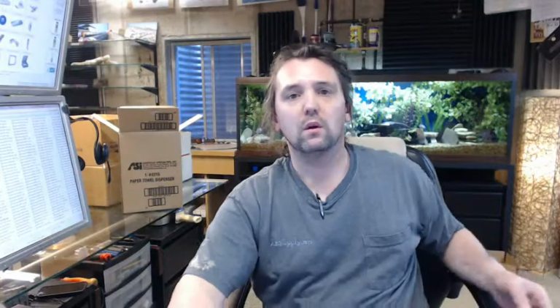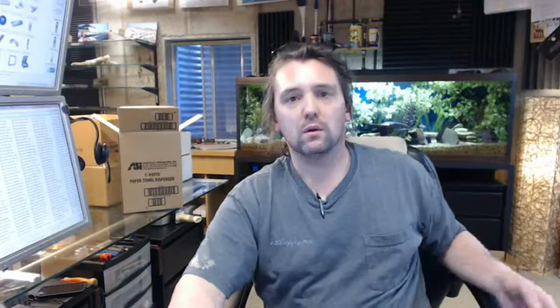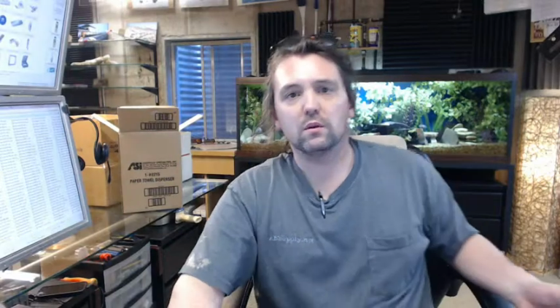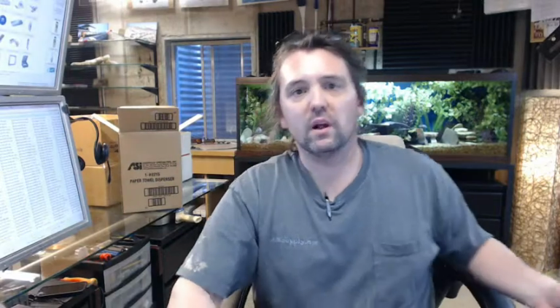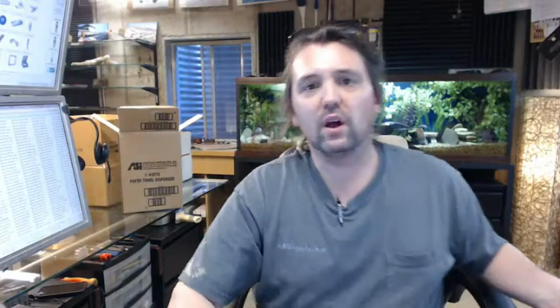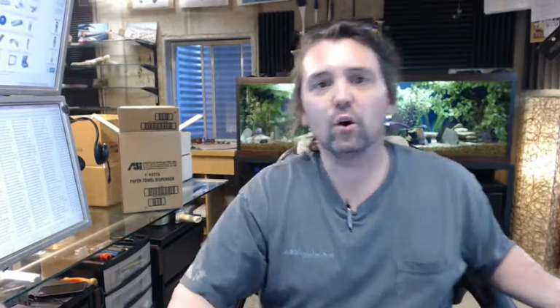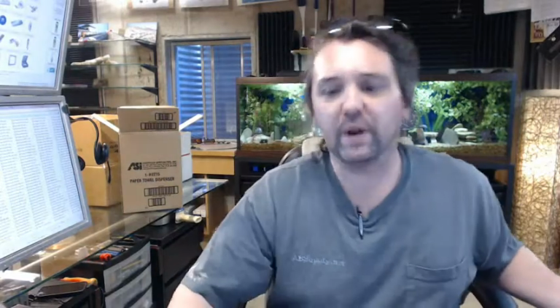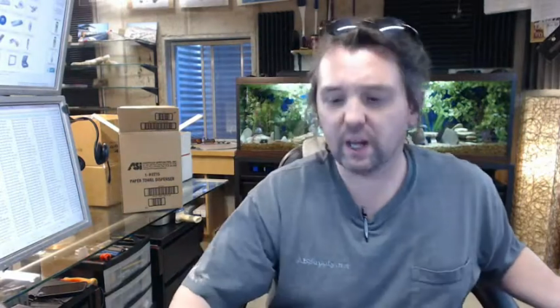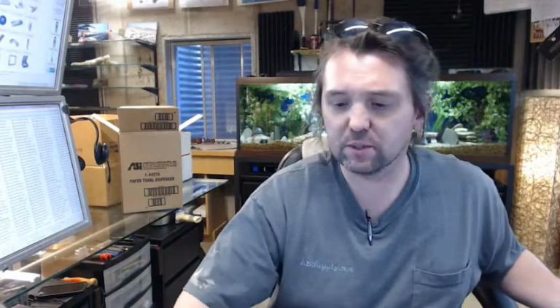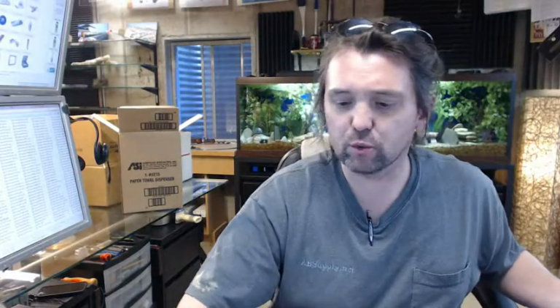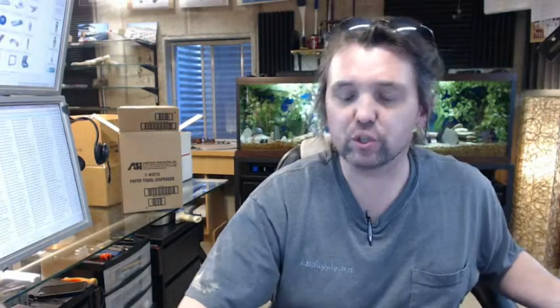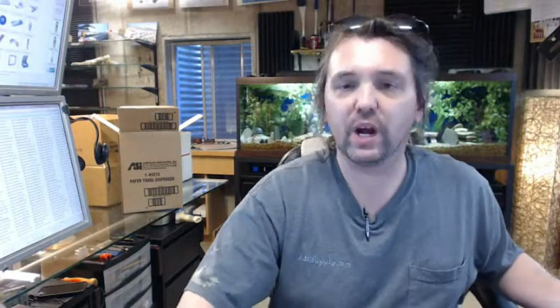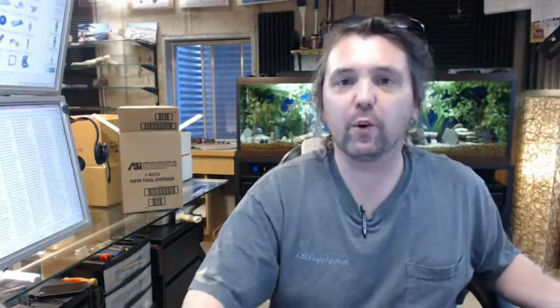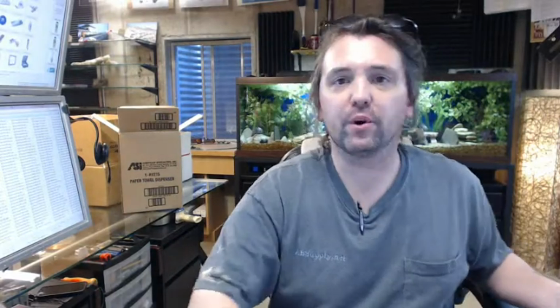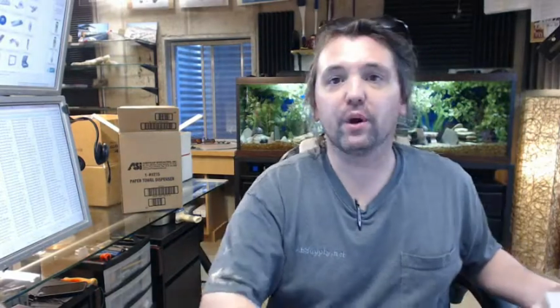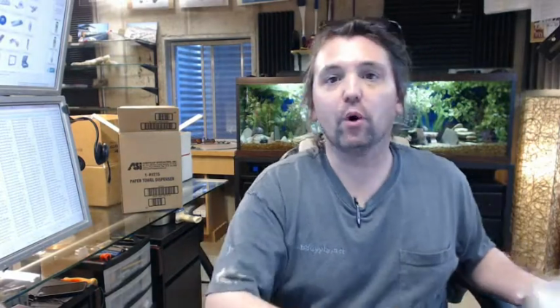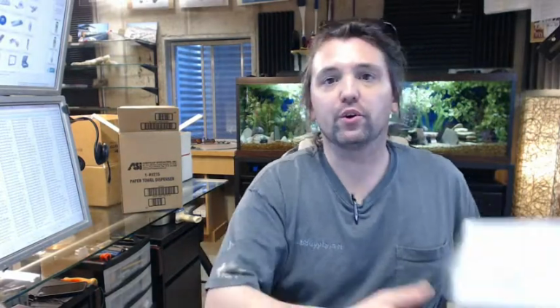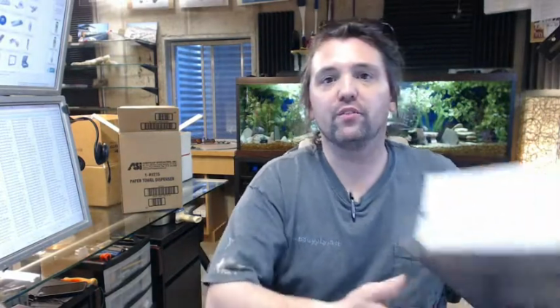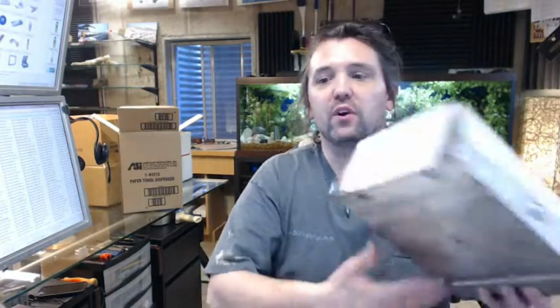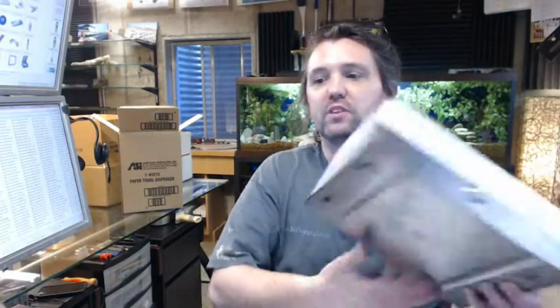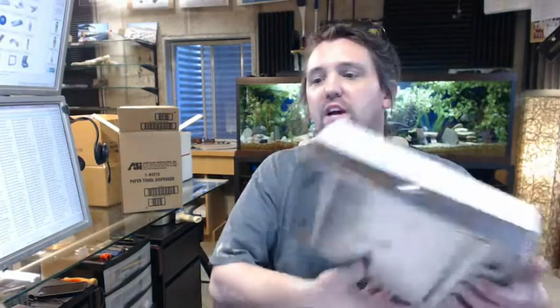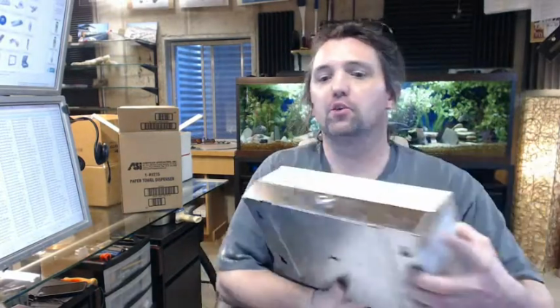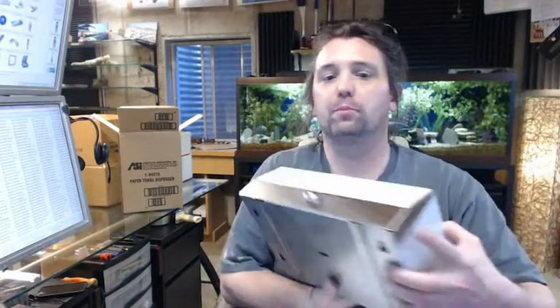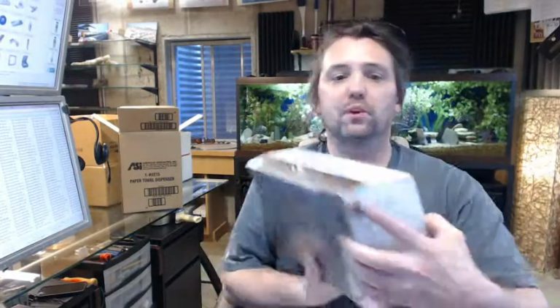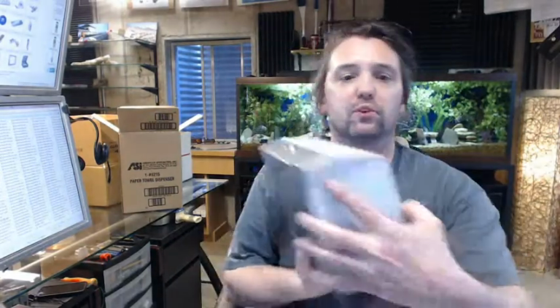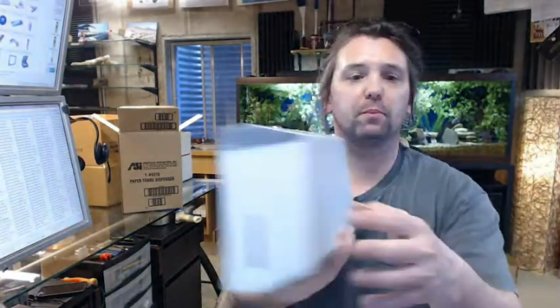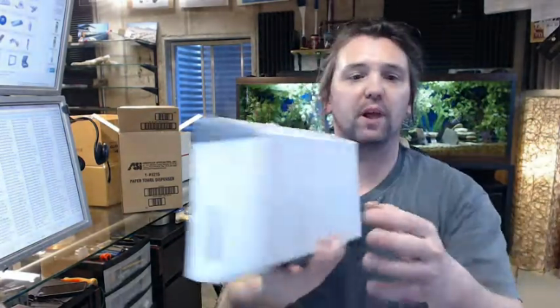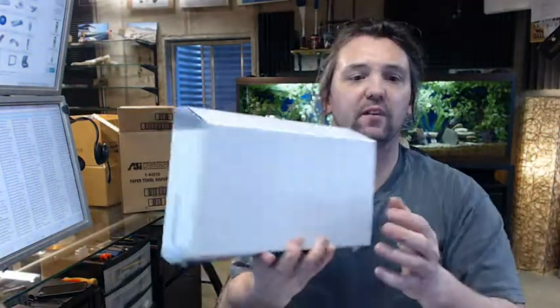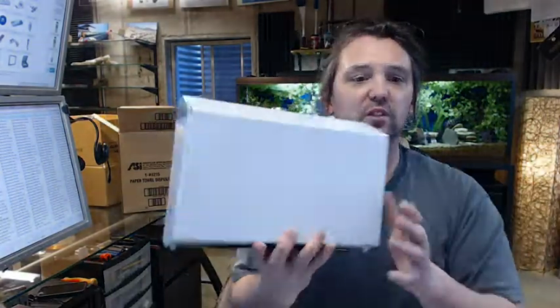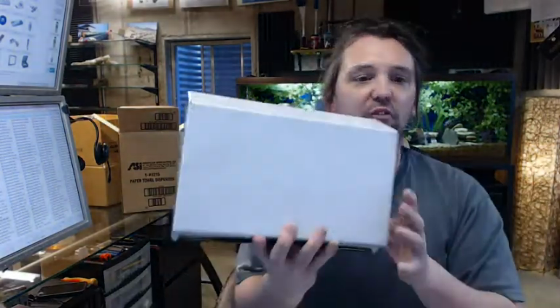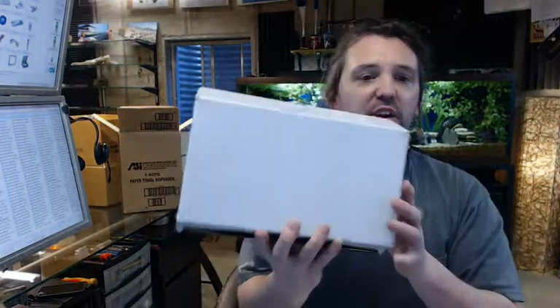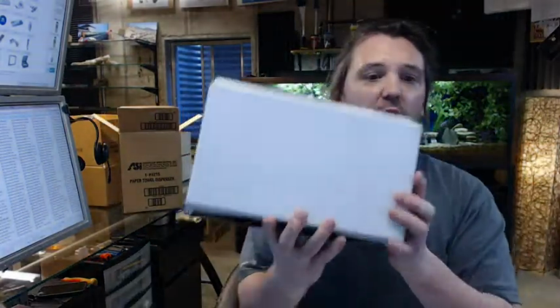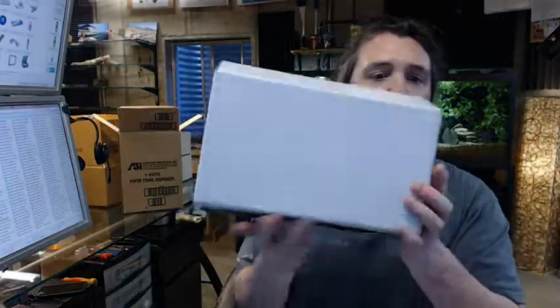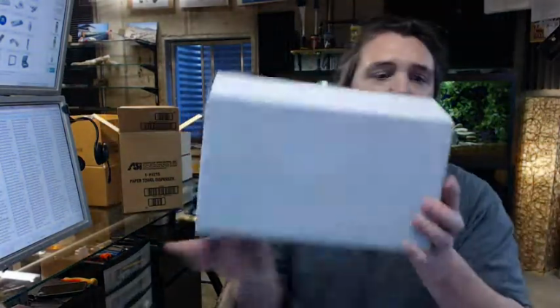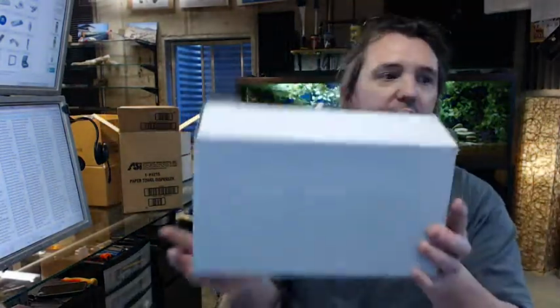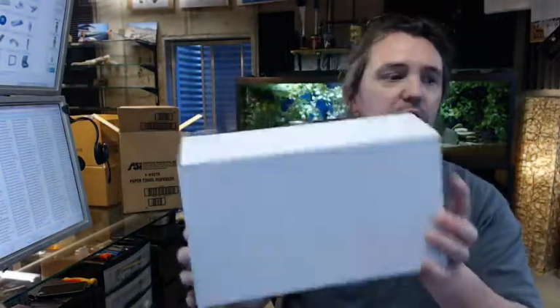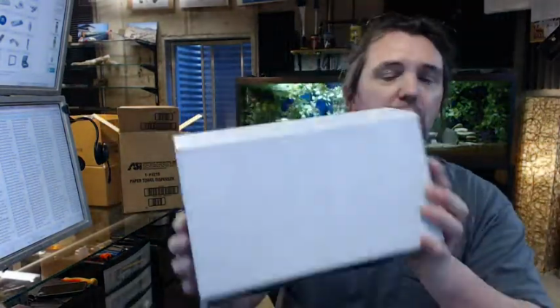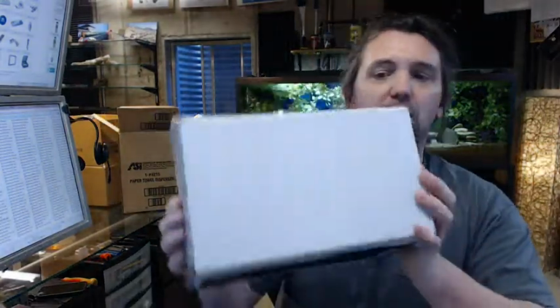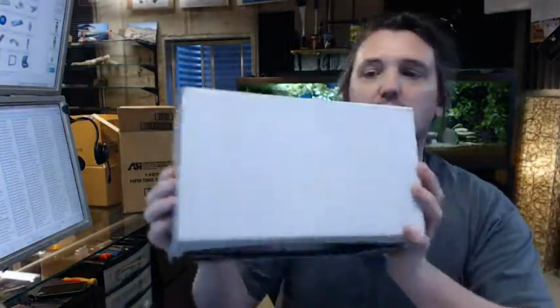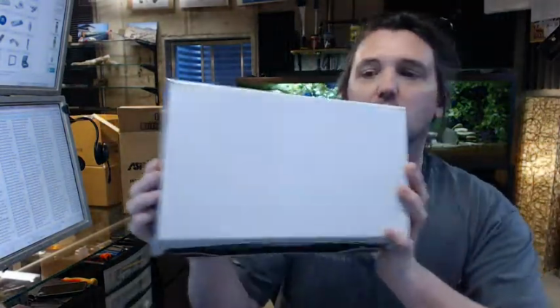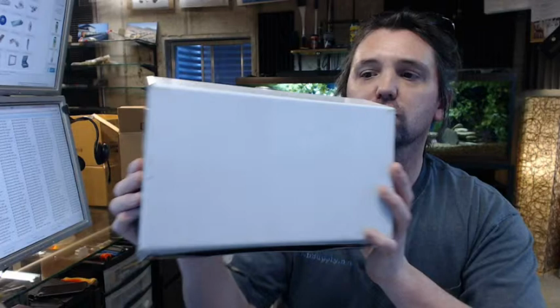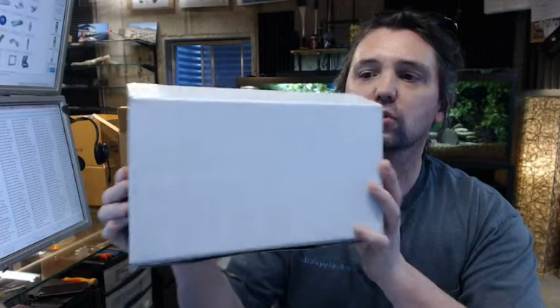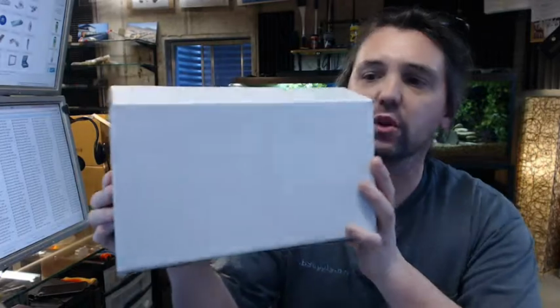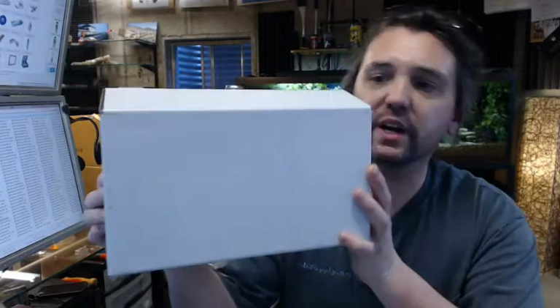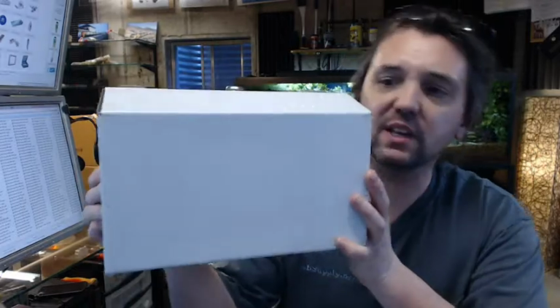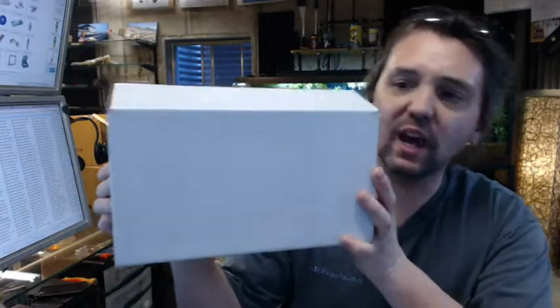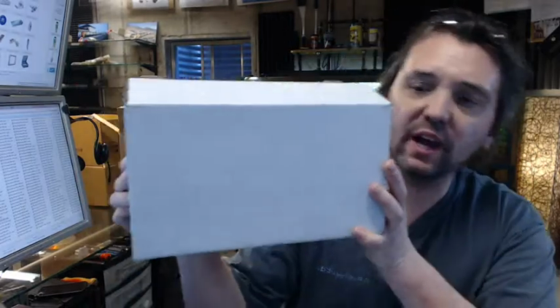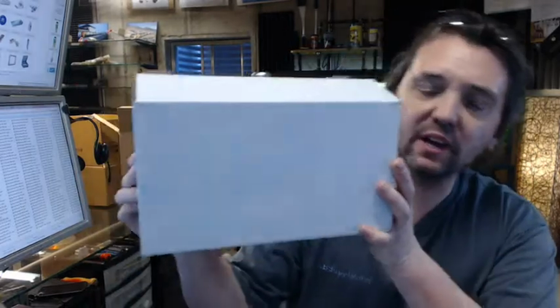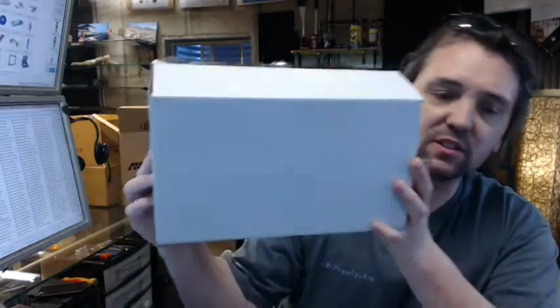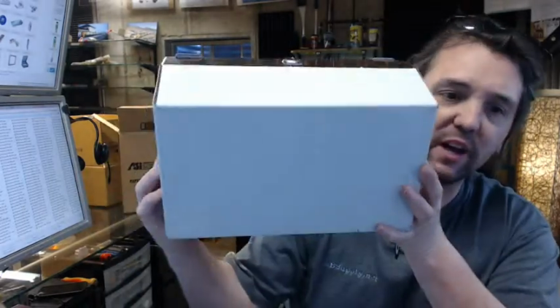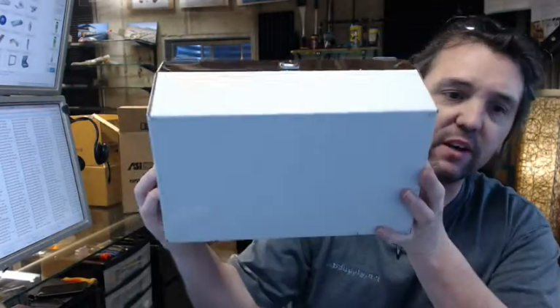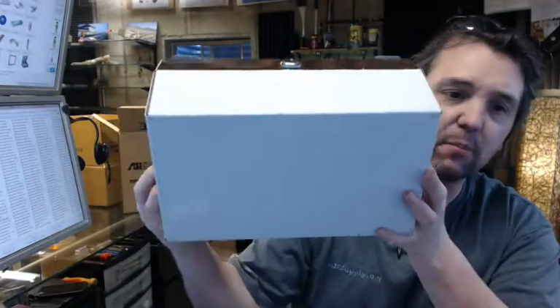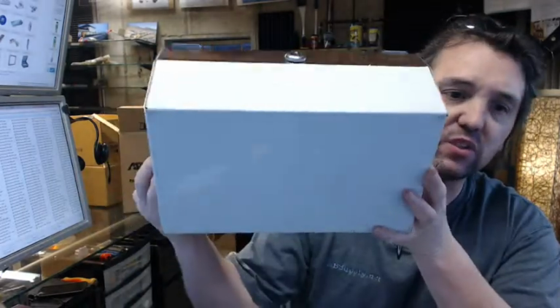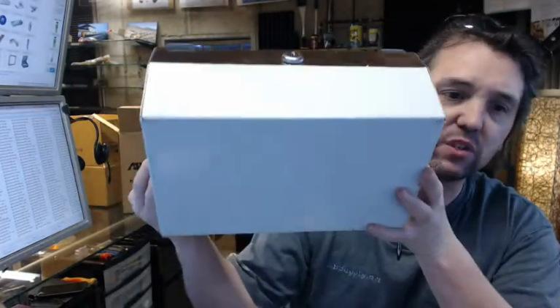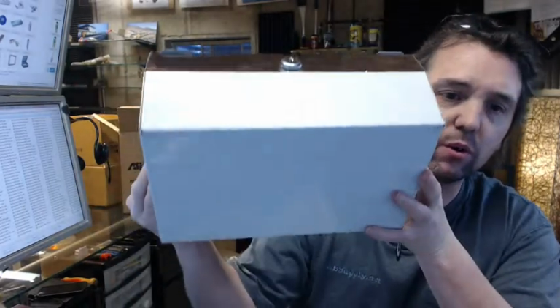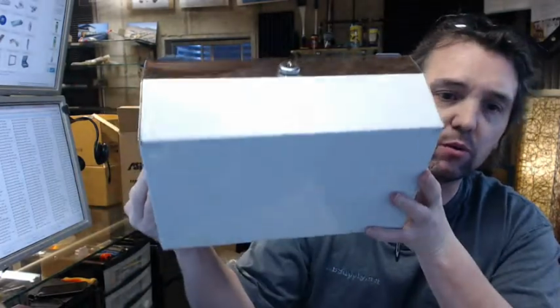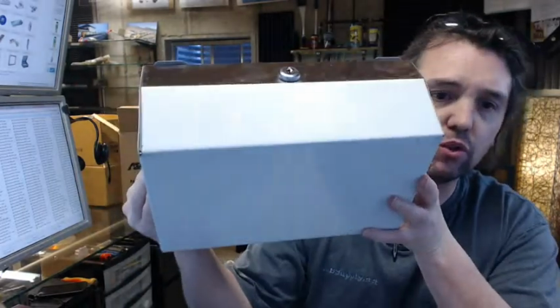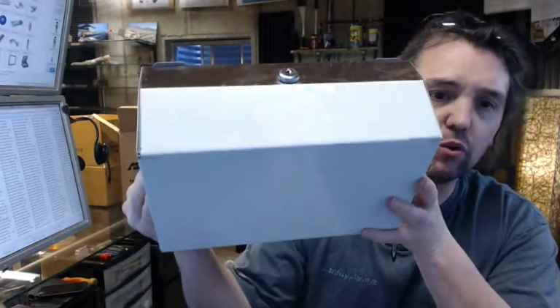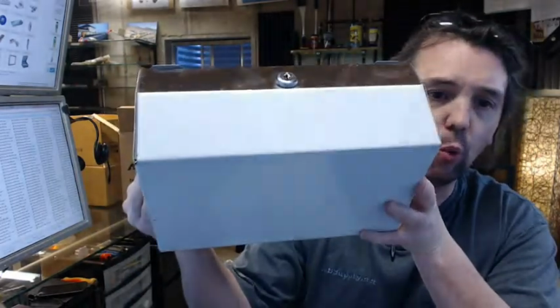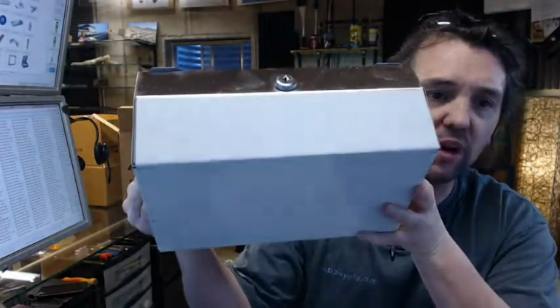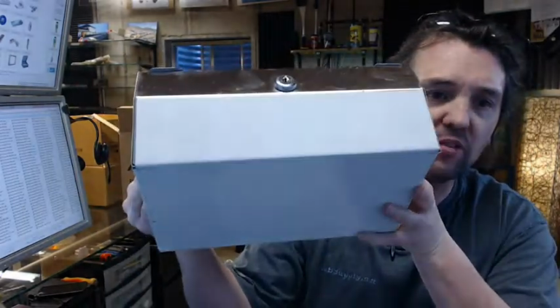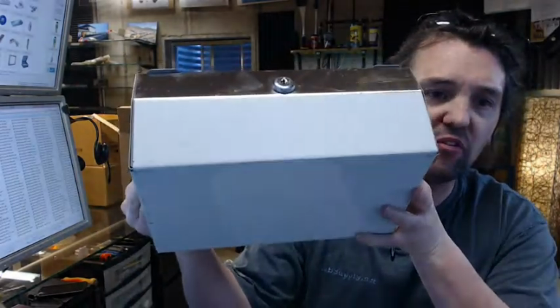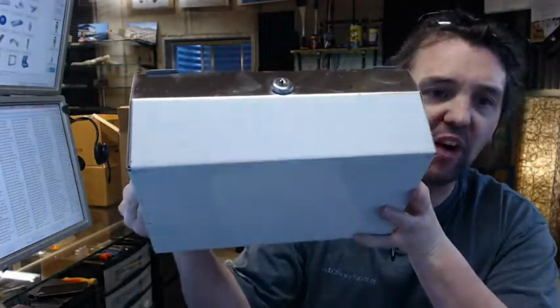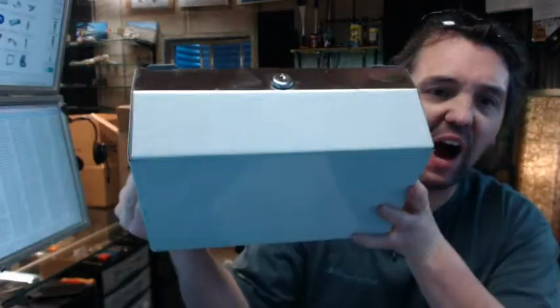Hello, my name is Rich Howard, owner of Architectural Builder Supply, and this video is to bring you a closer look at the ASI number 0215.